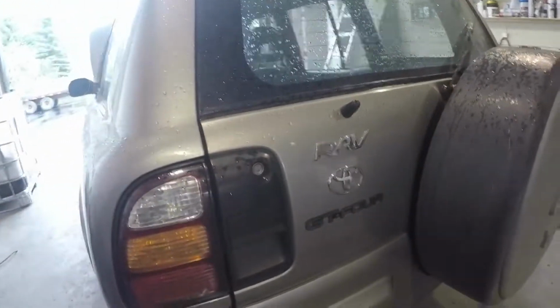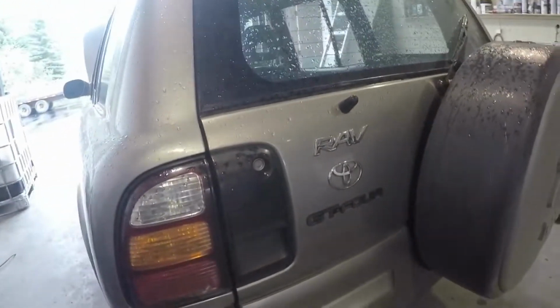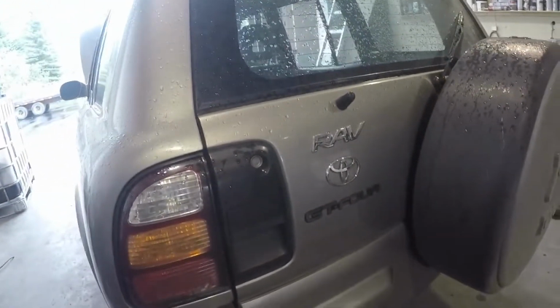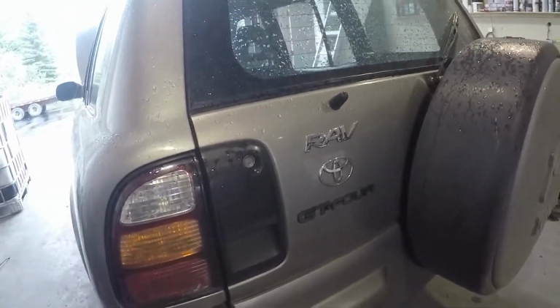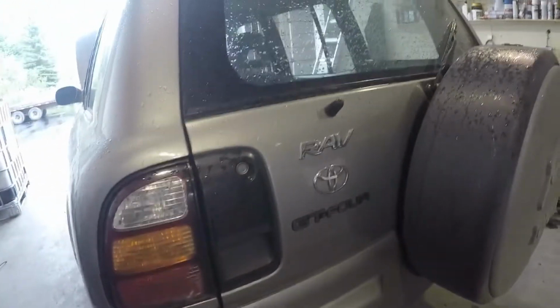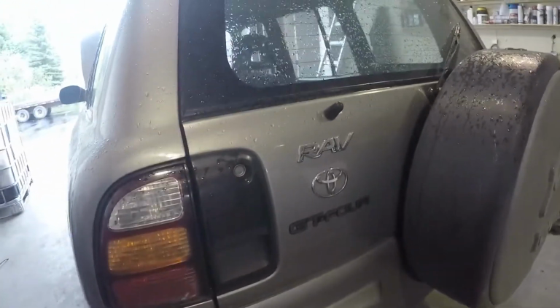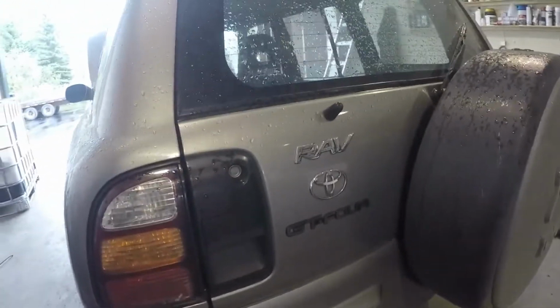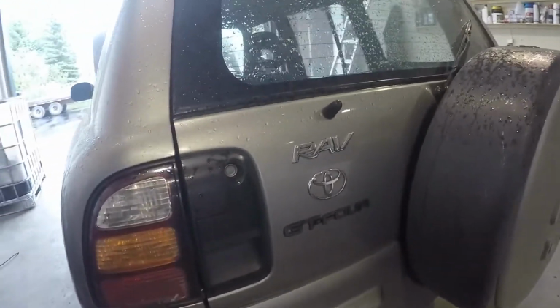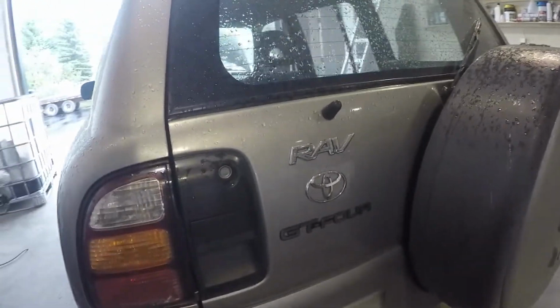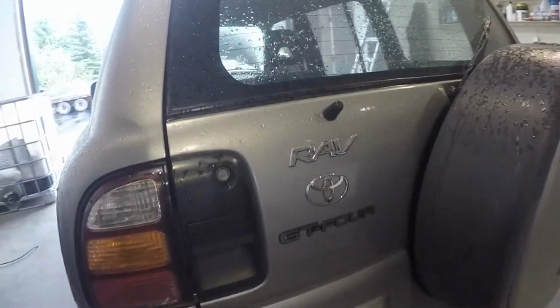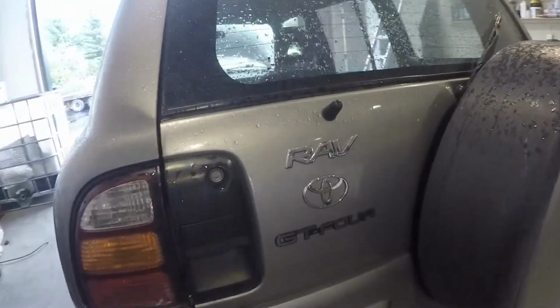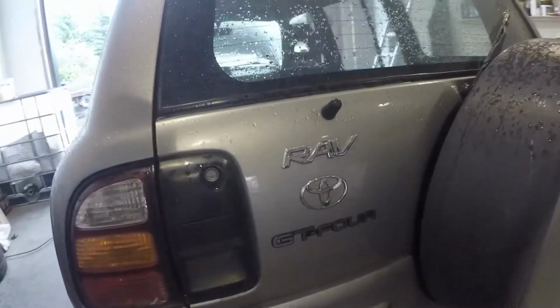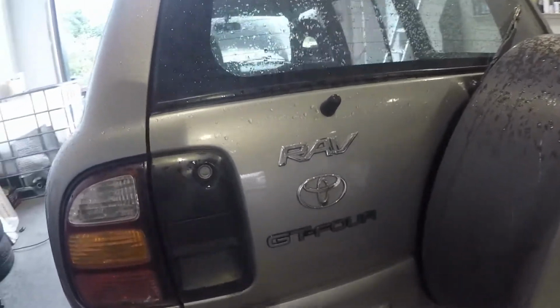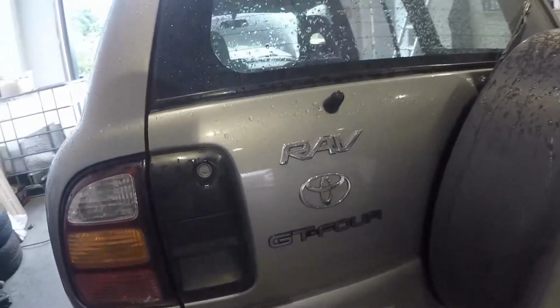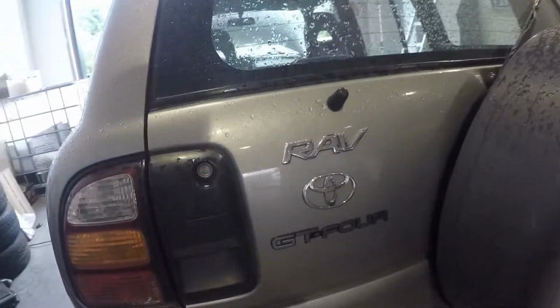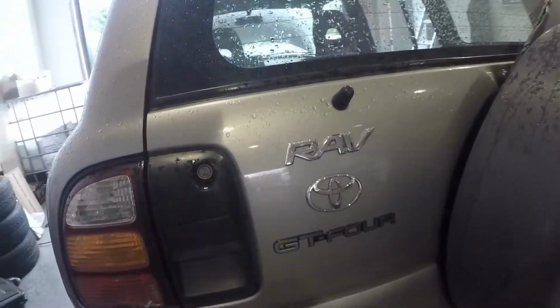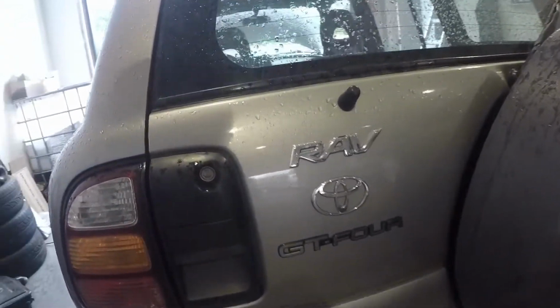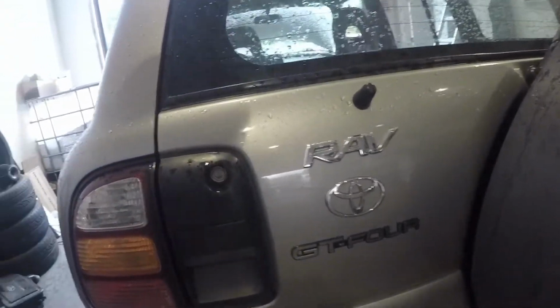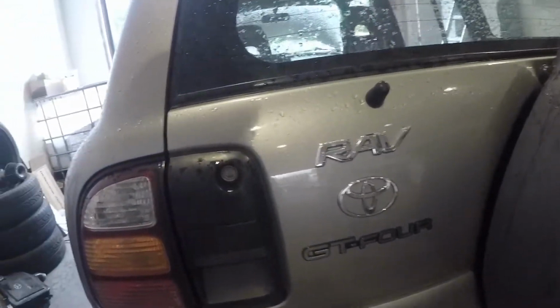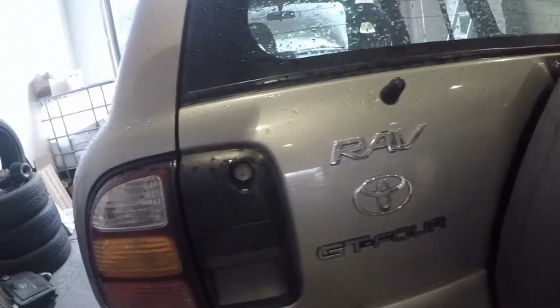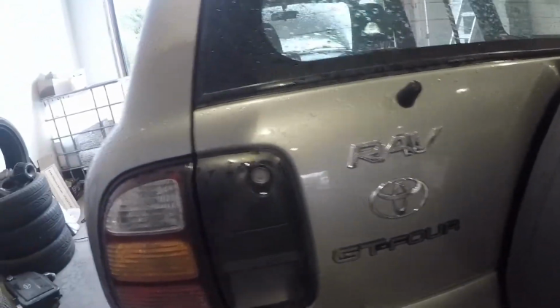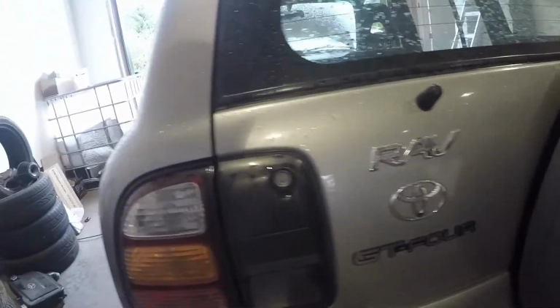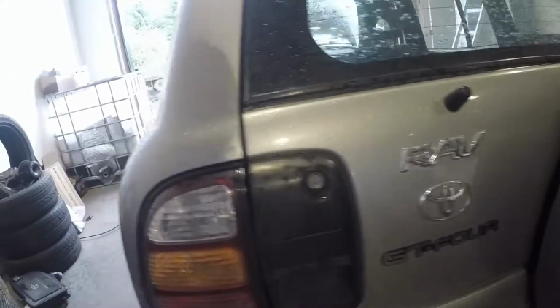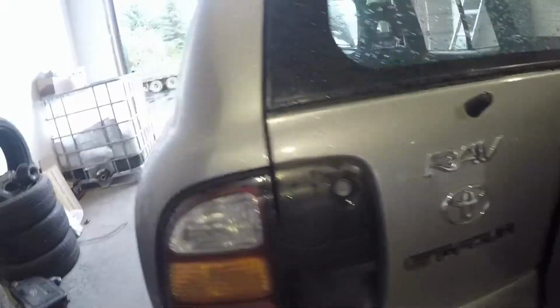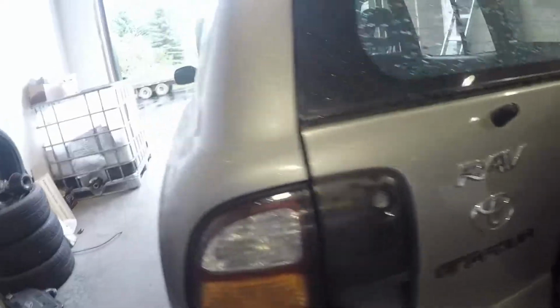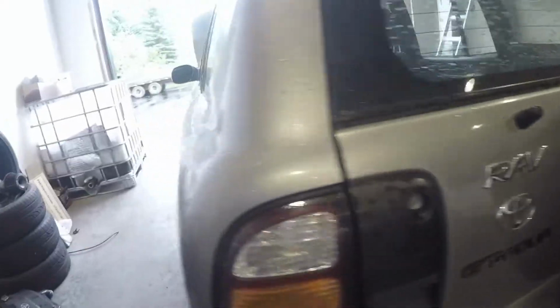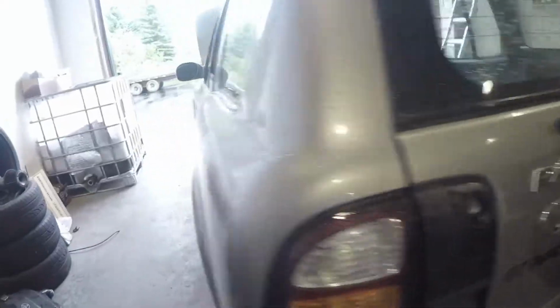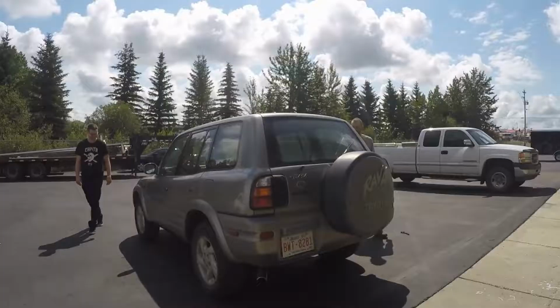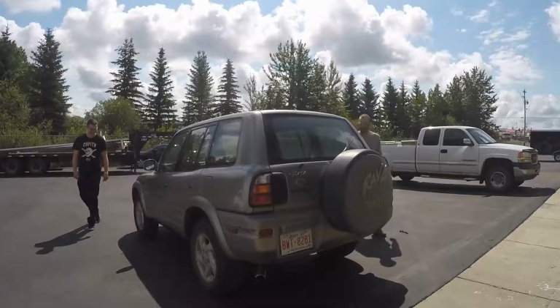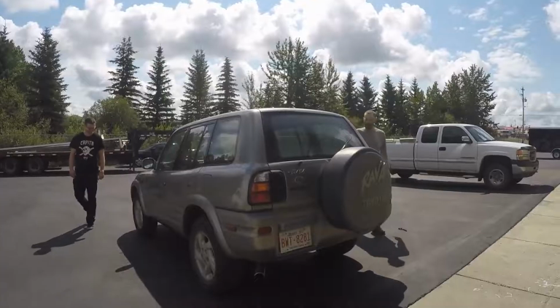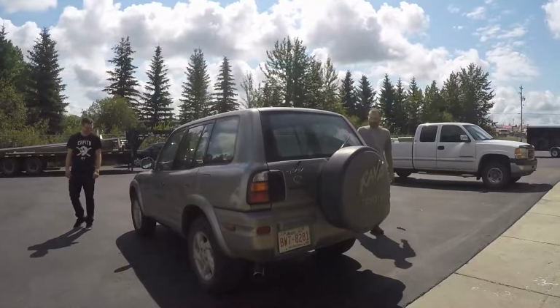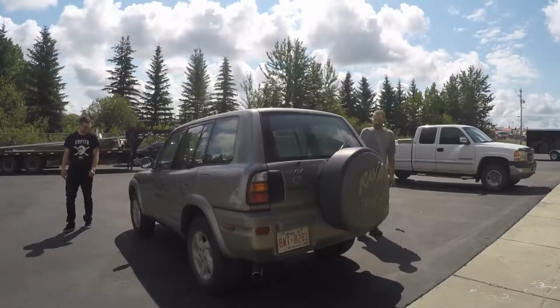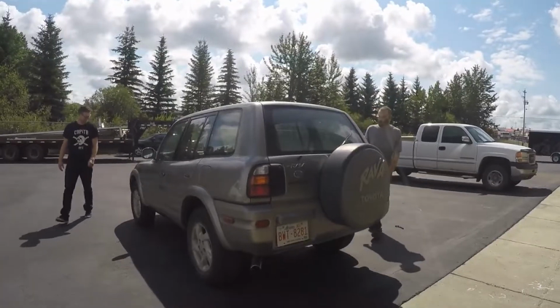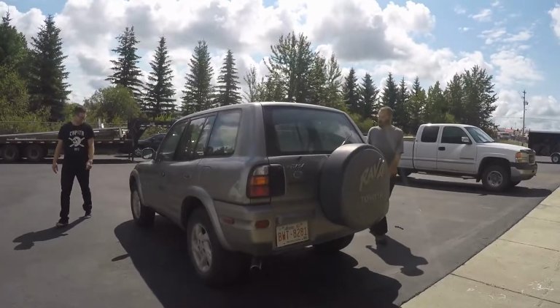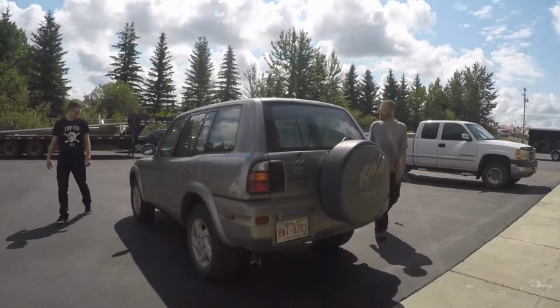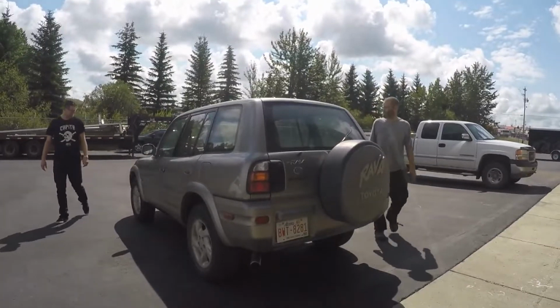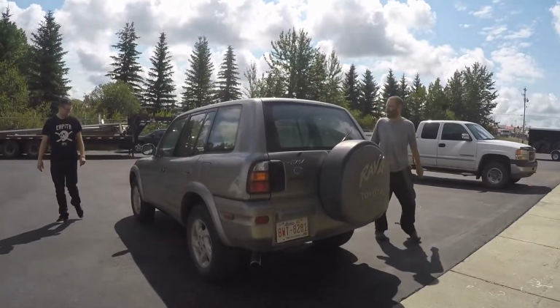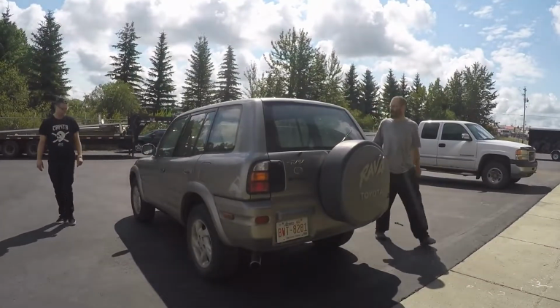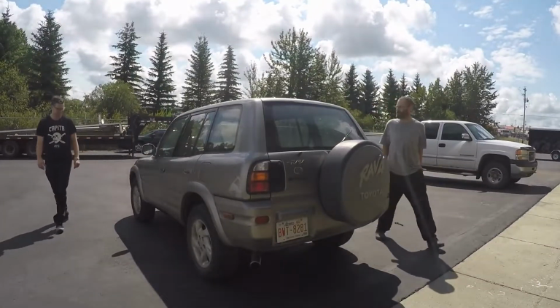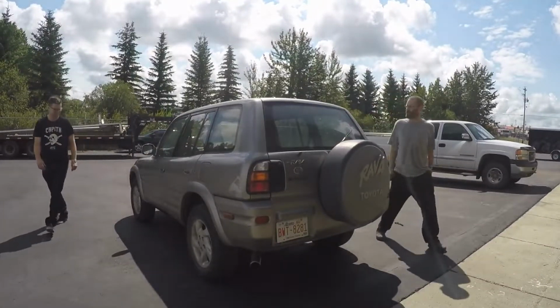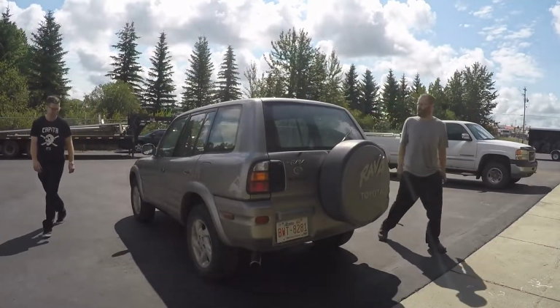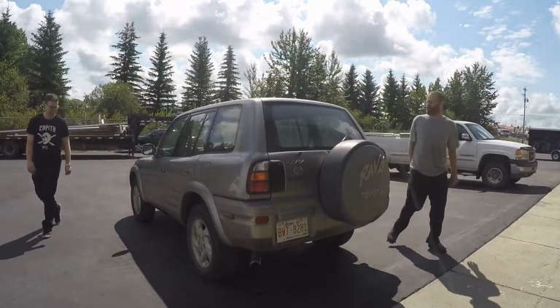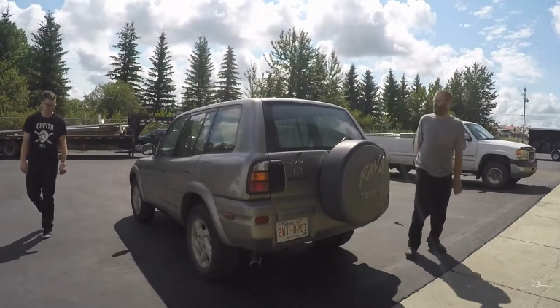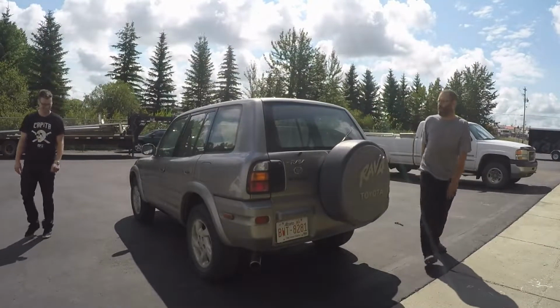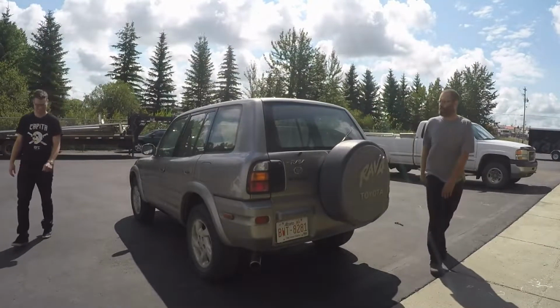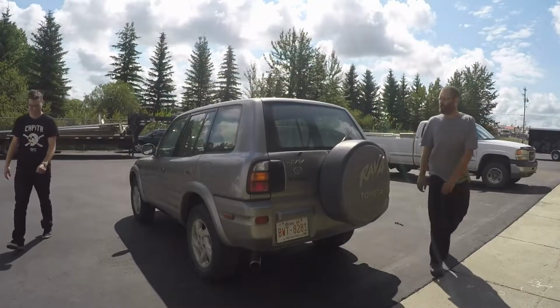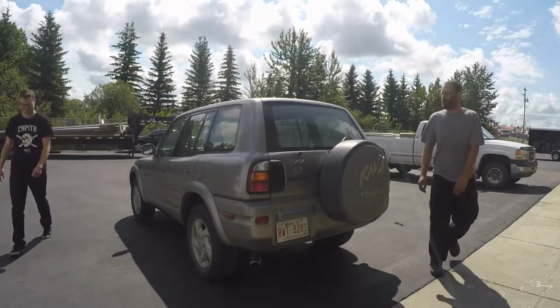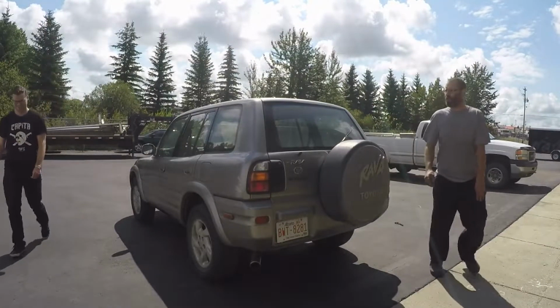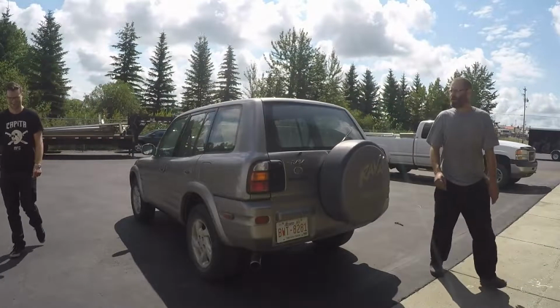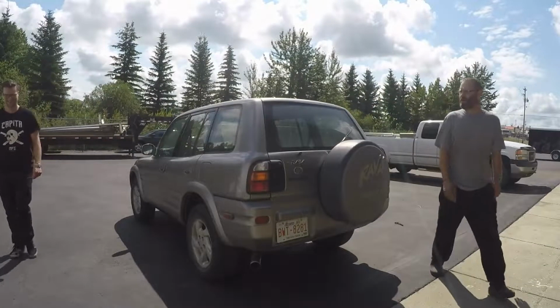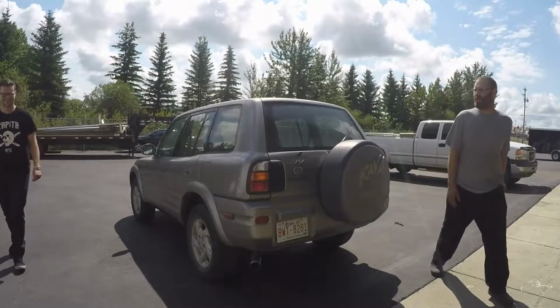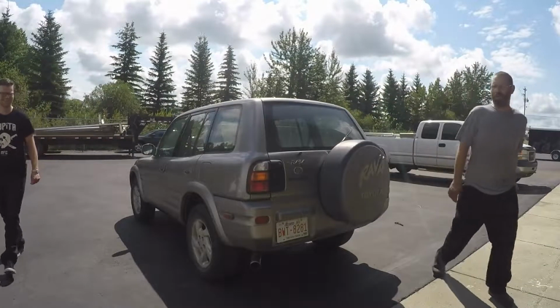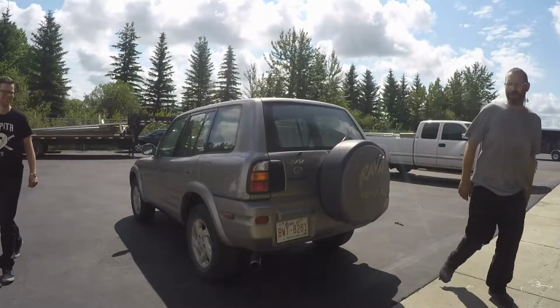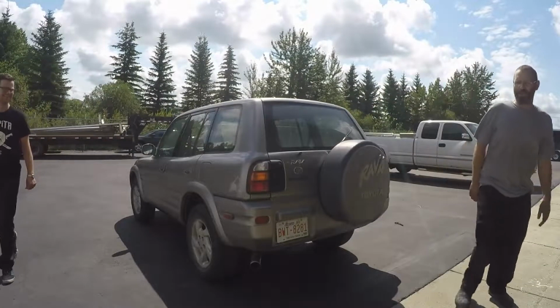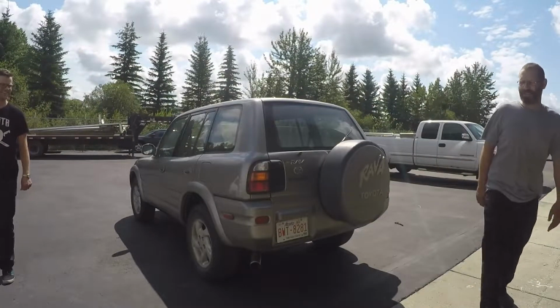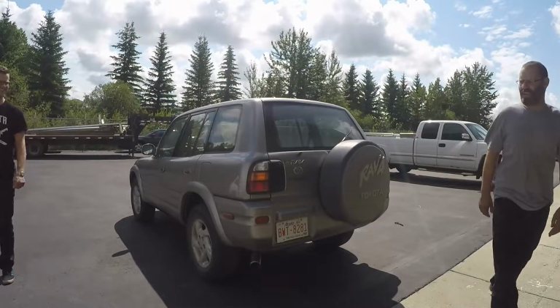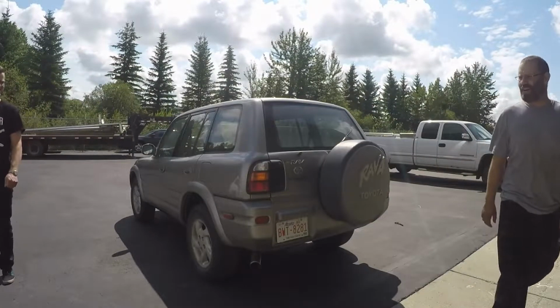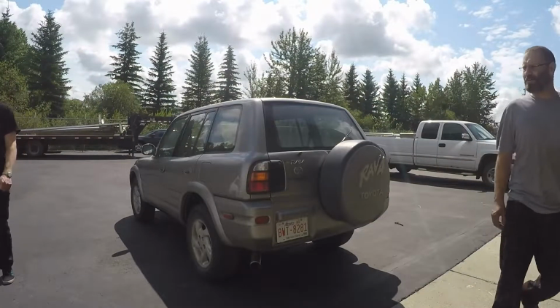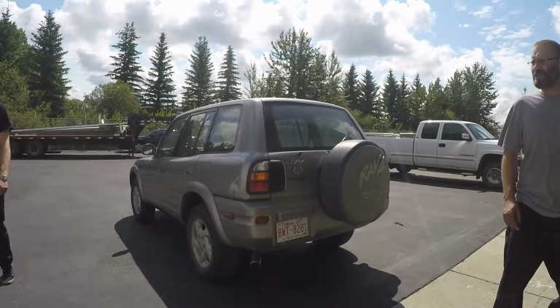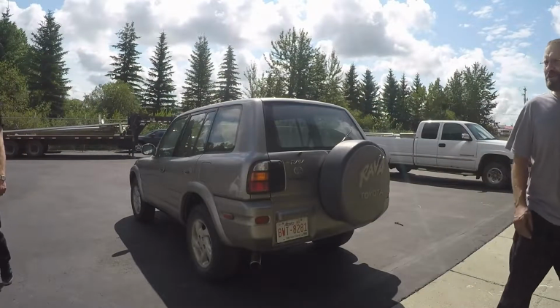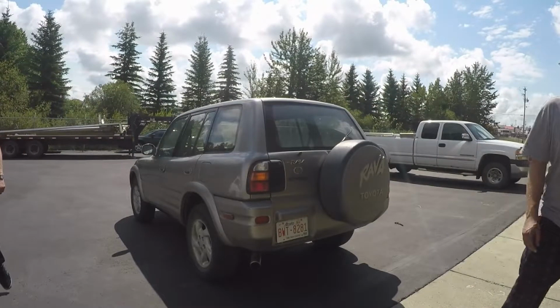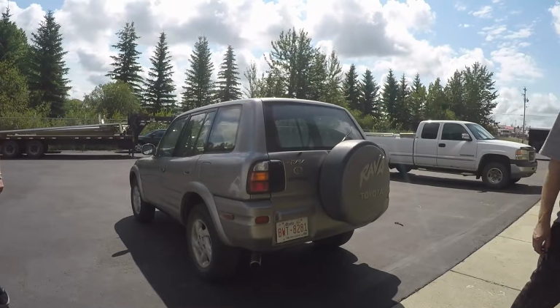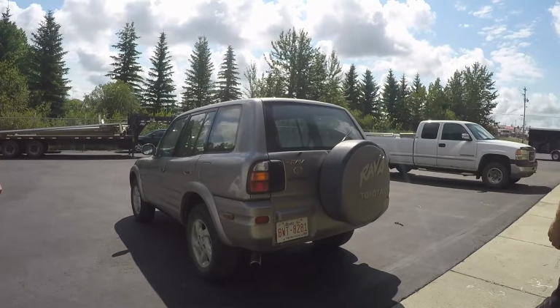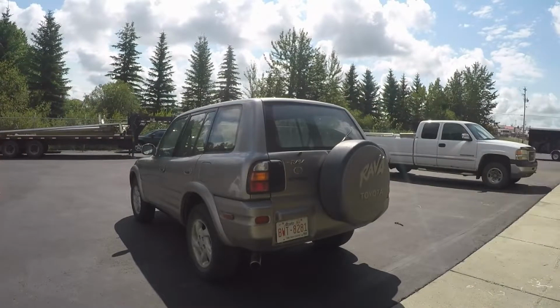RAV GT4! I never heard of a RAV GT4 before! What is that? Where'd you get that?